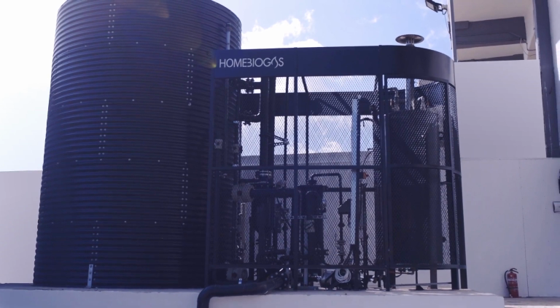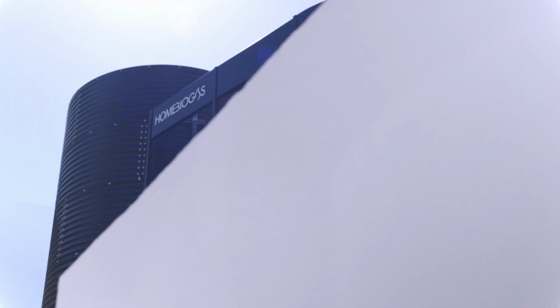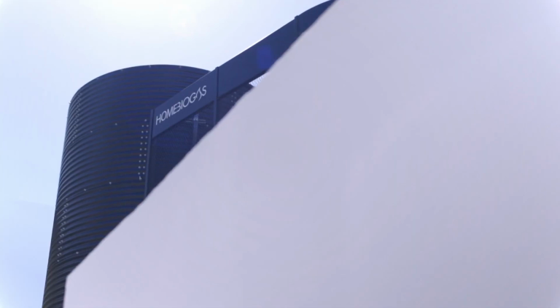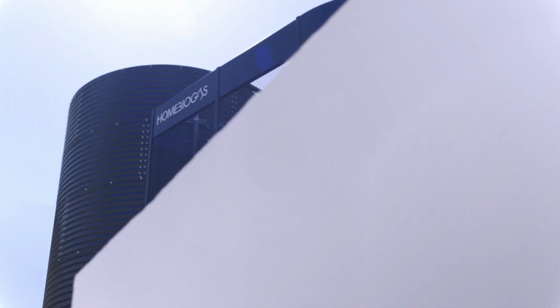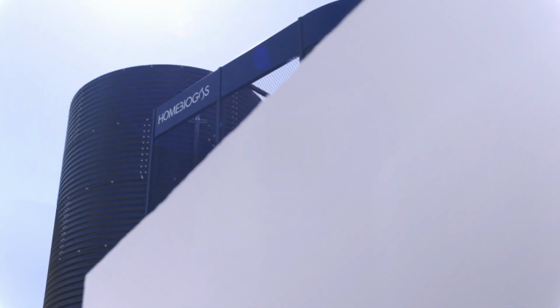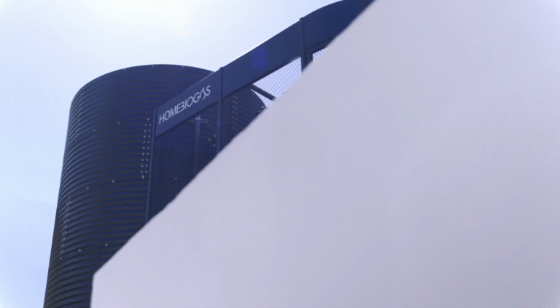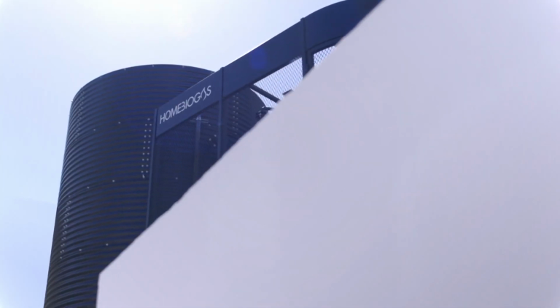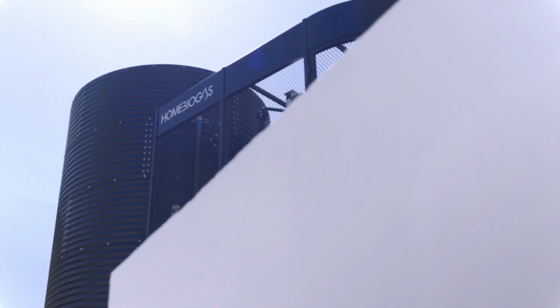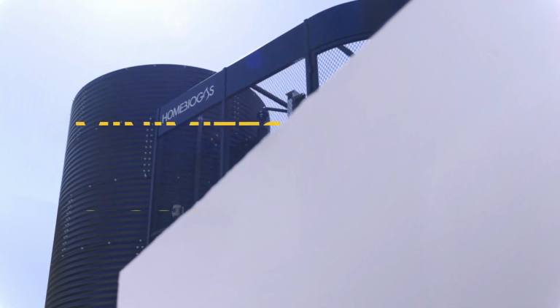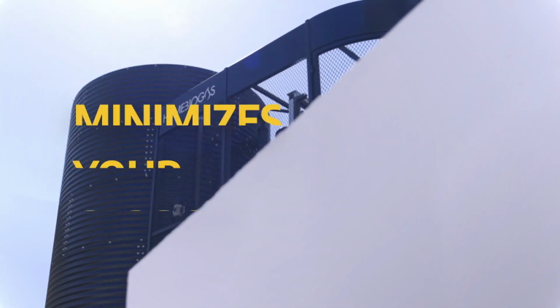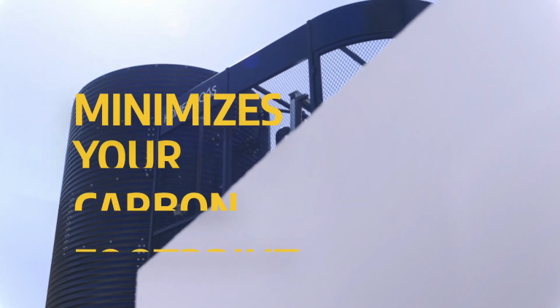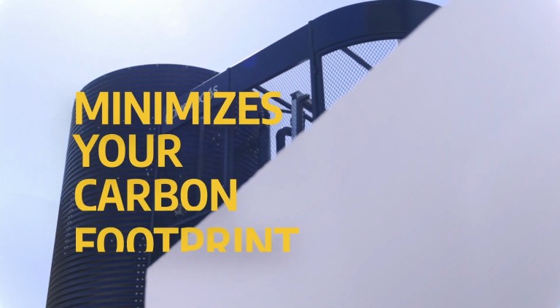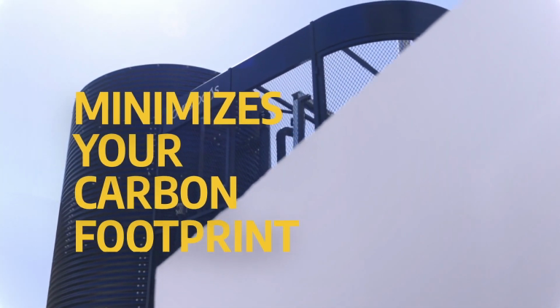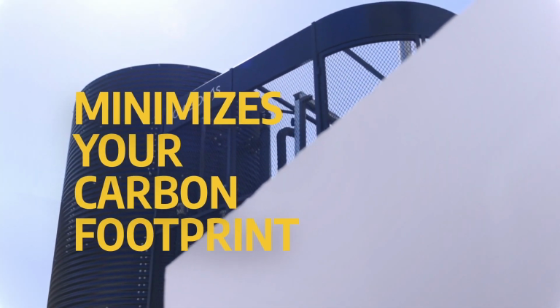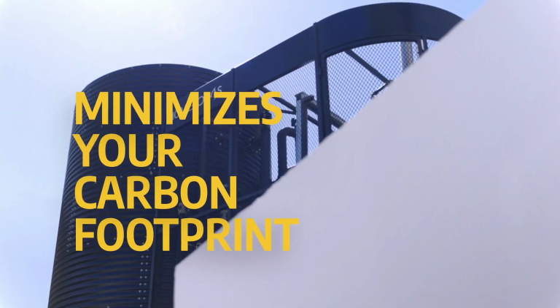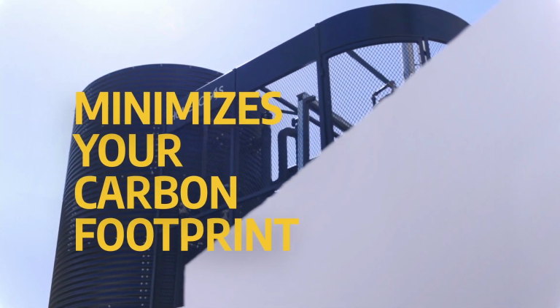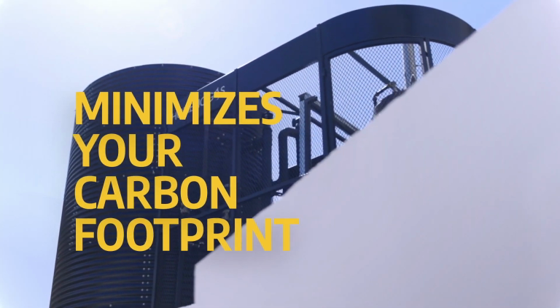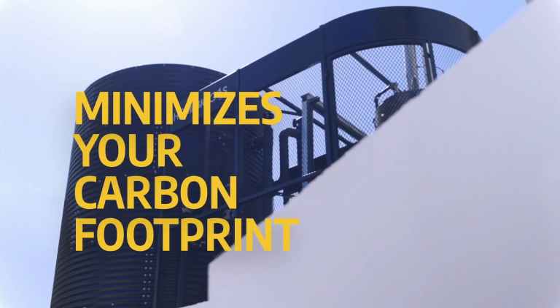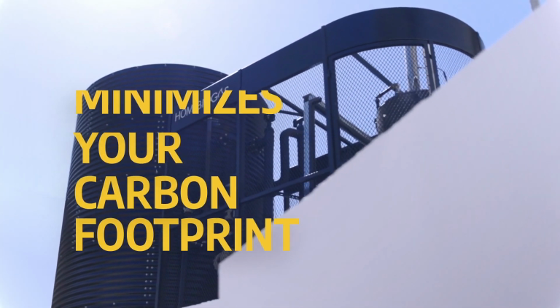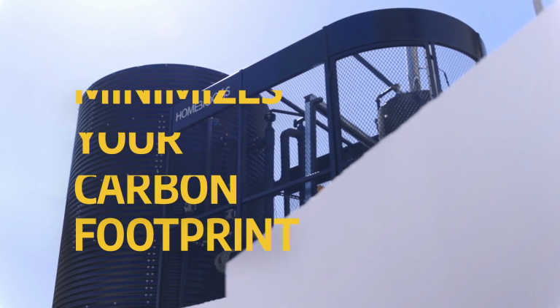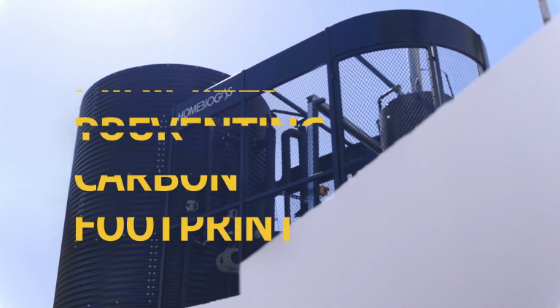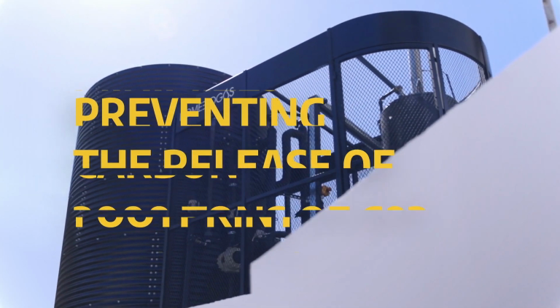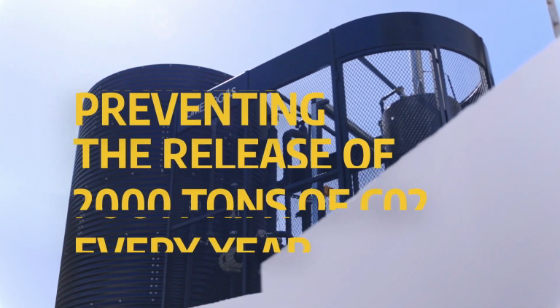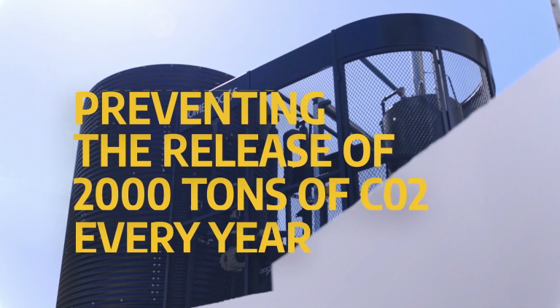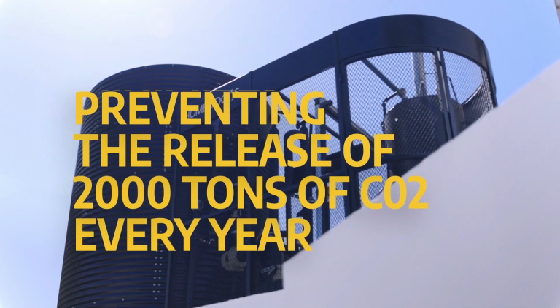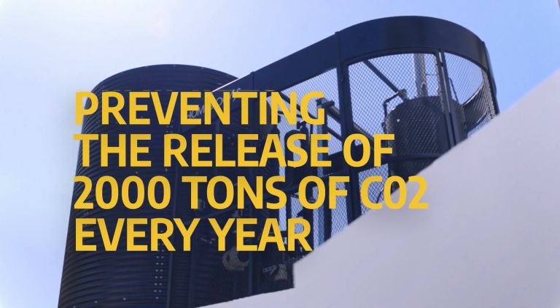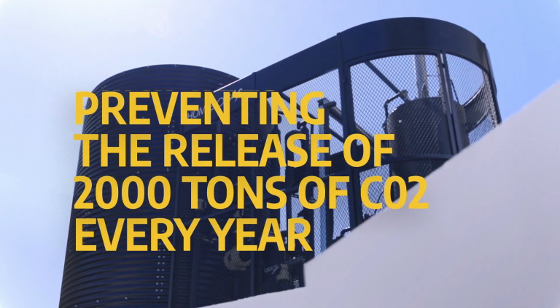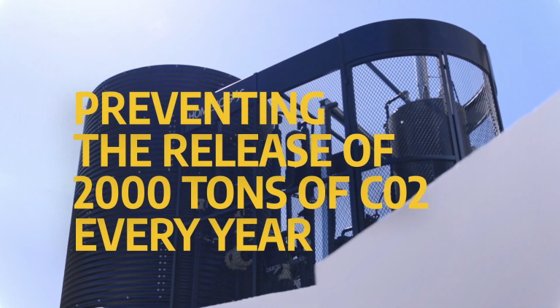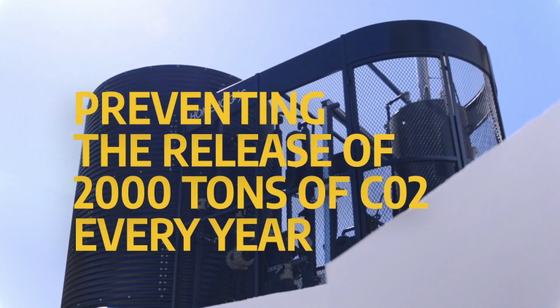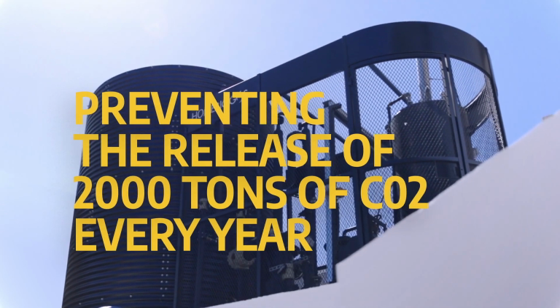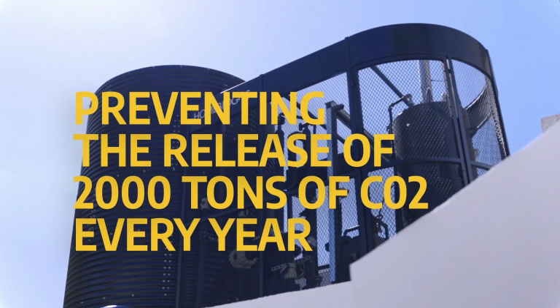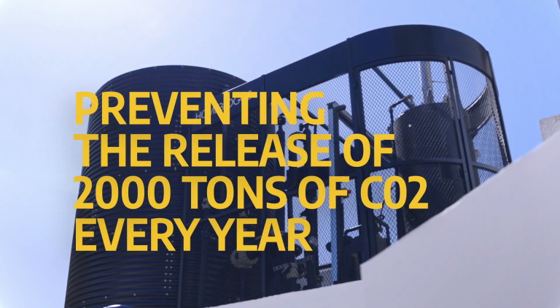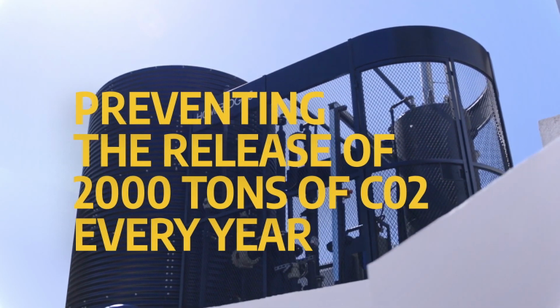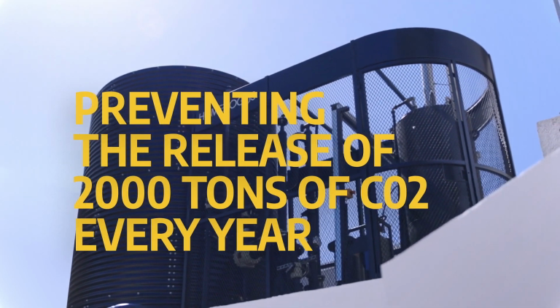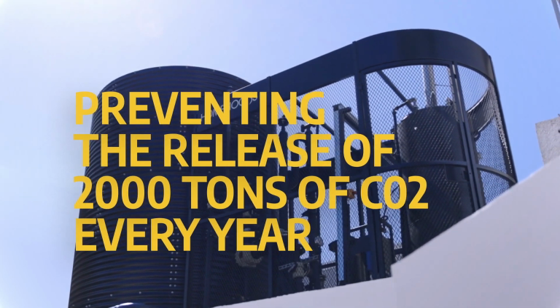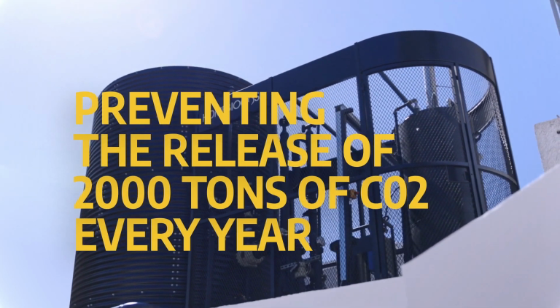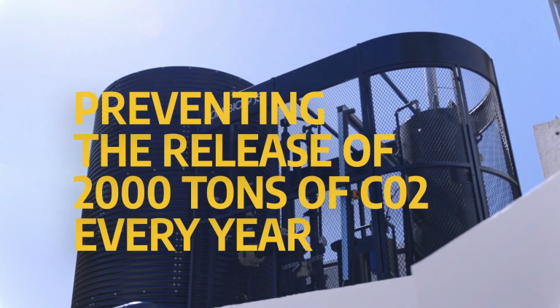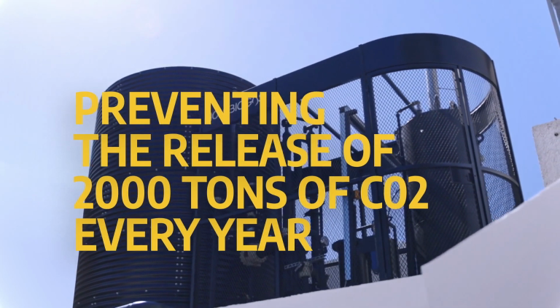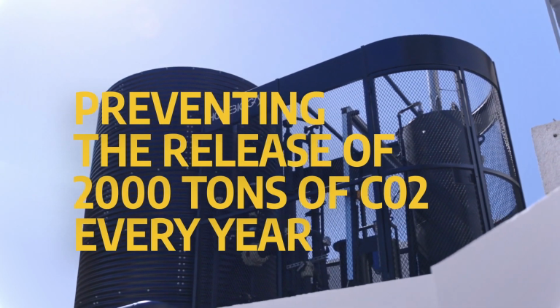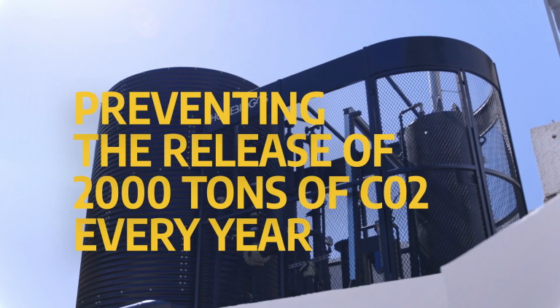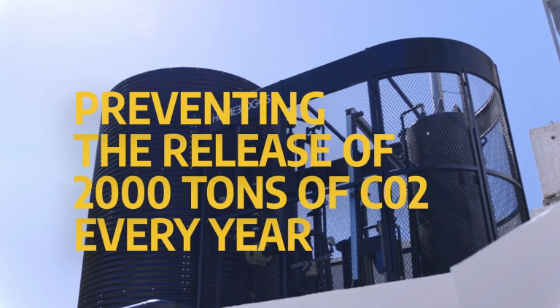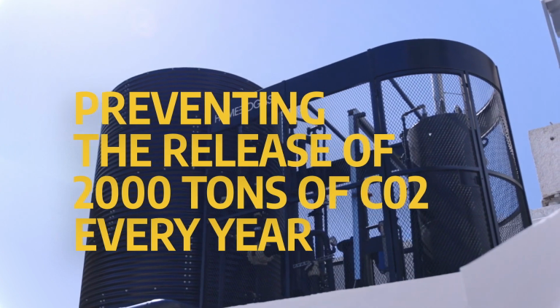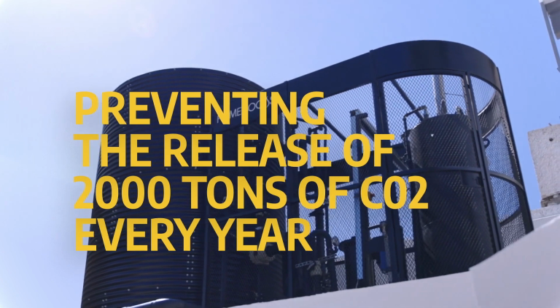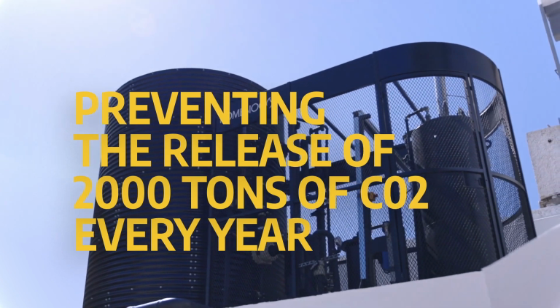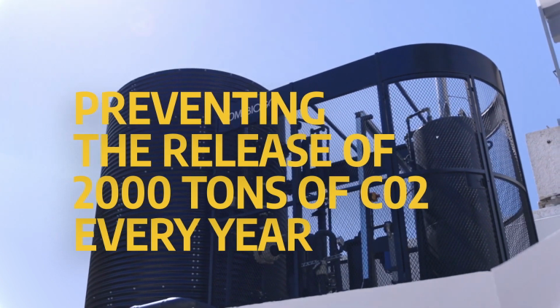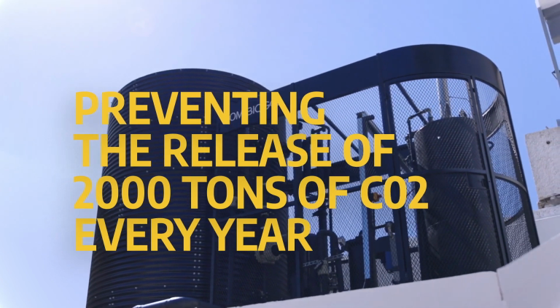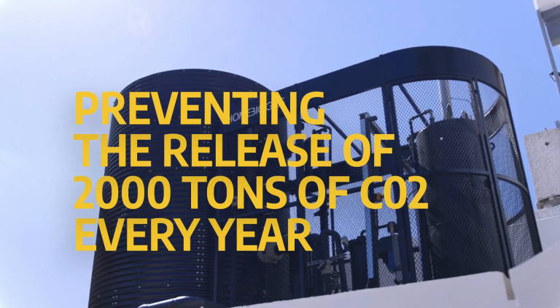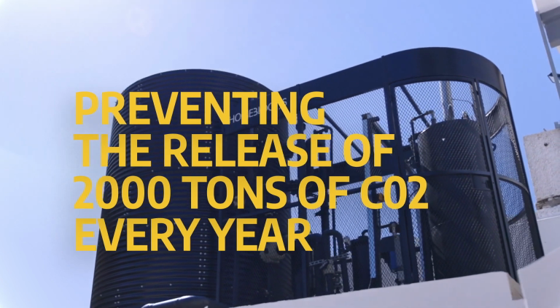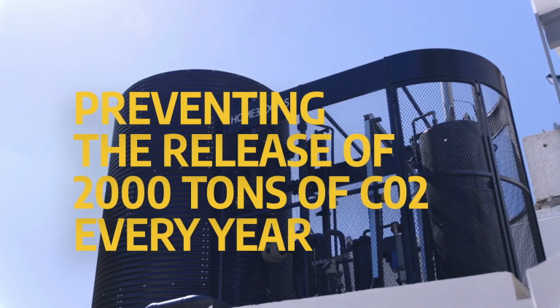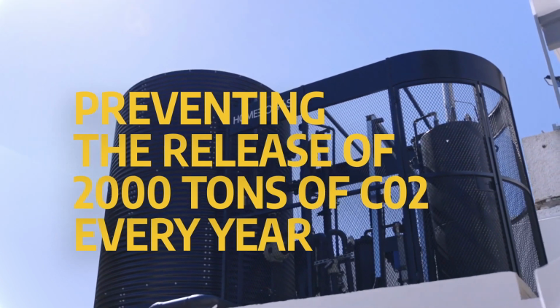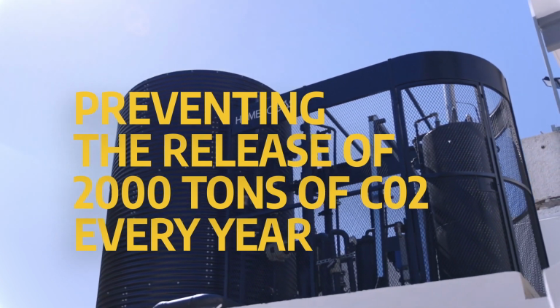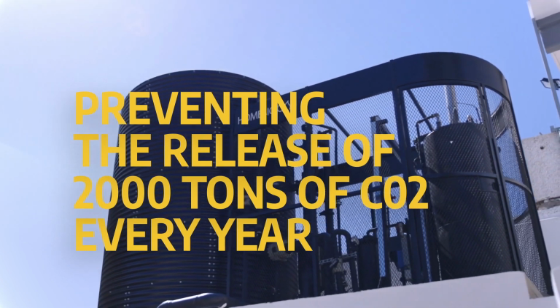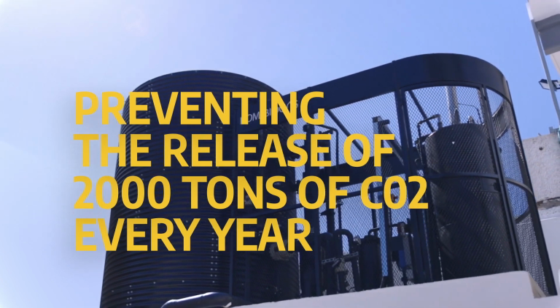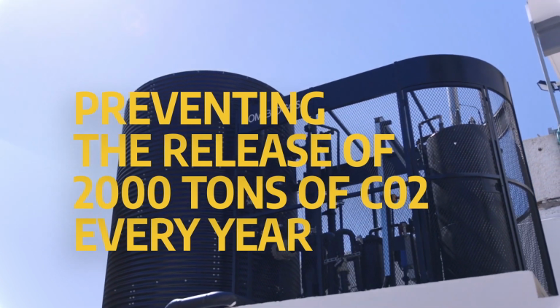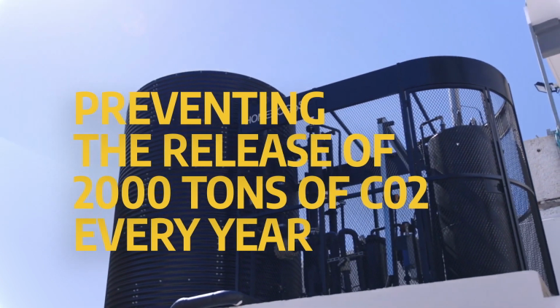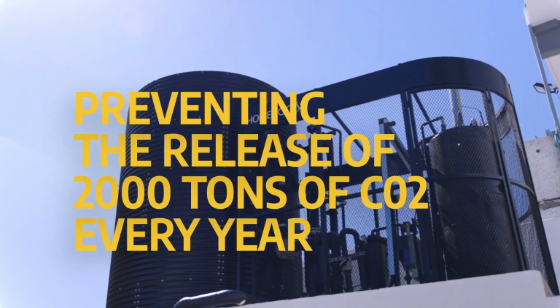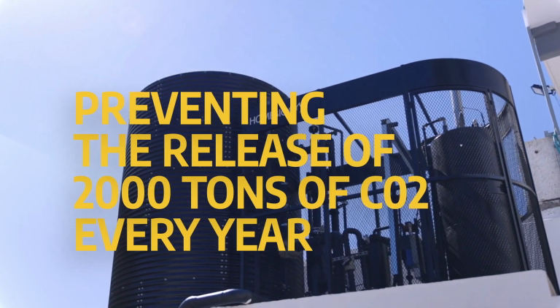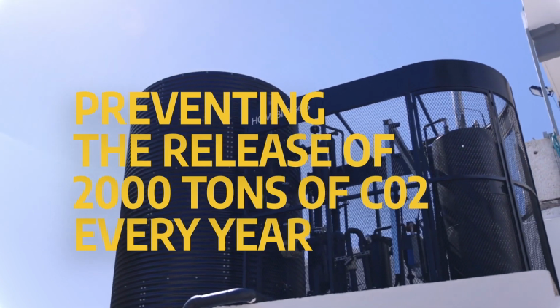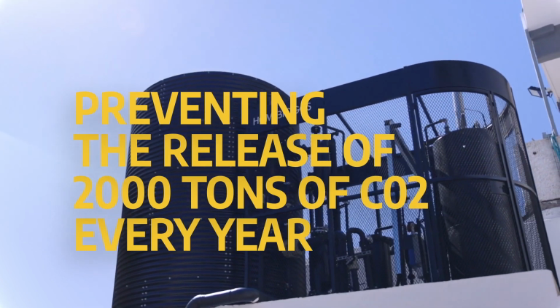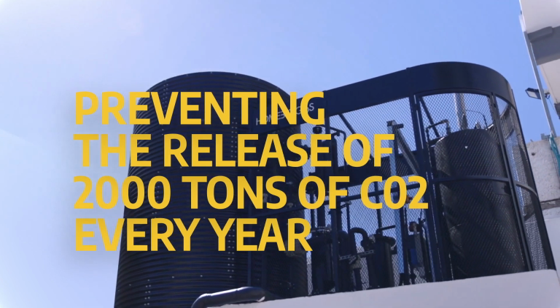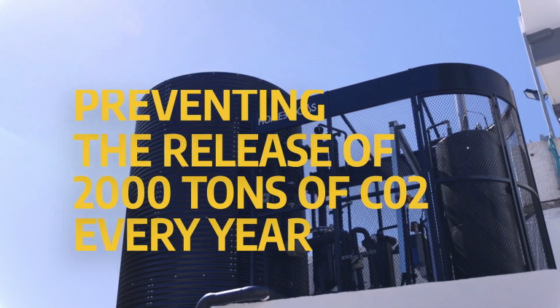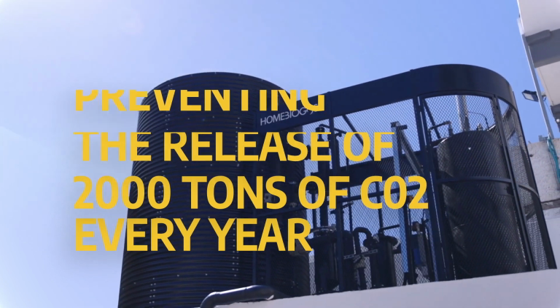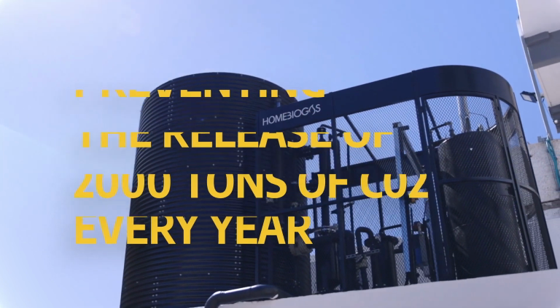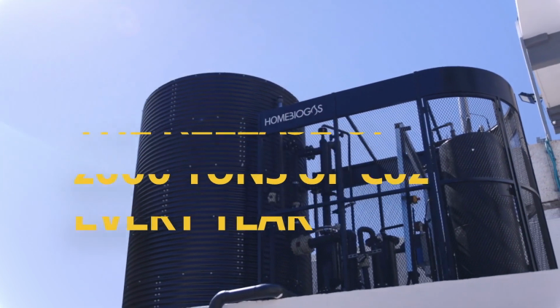Each unit minimizes your carbon footprint, preventing the release of 2,000 tons of carbon dioxide into the atmosphere every year.